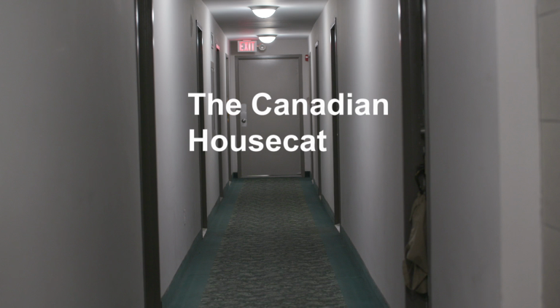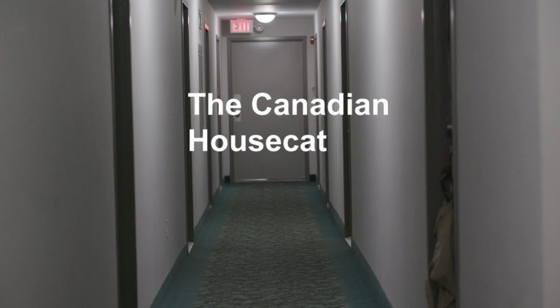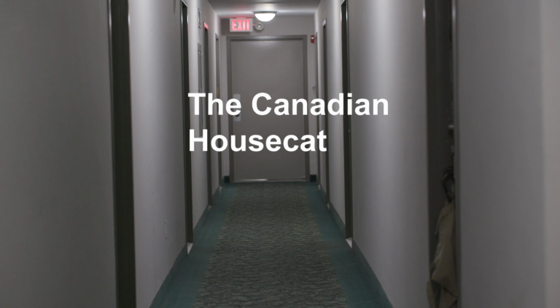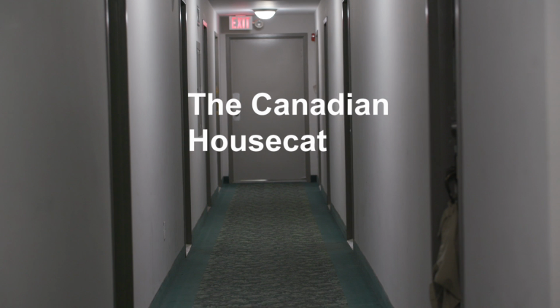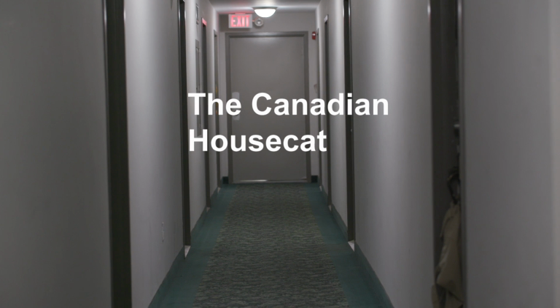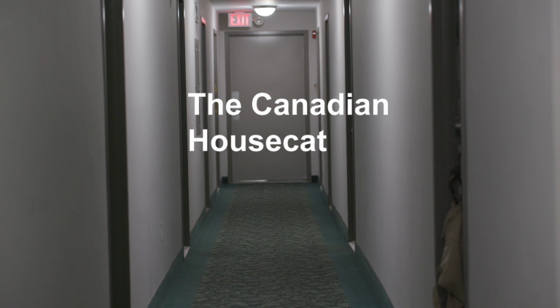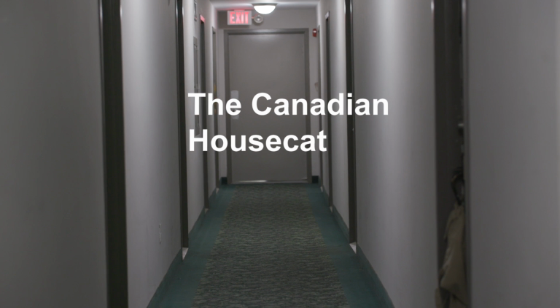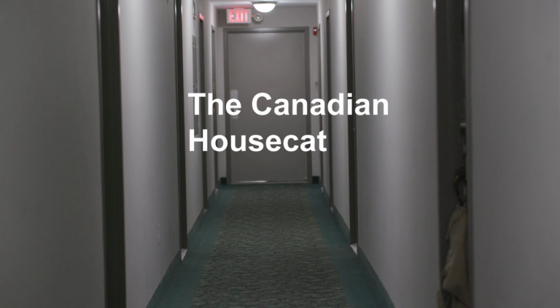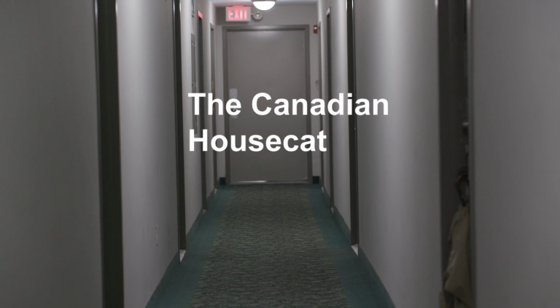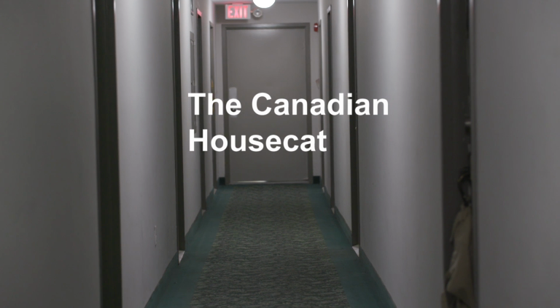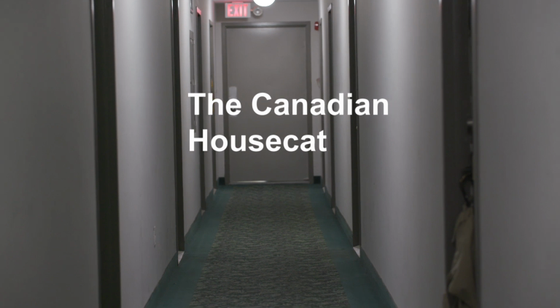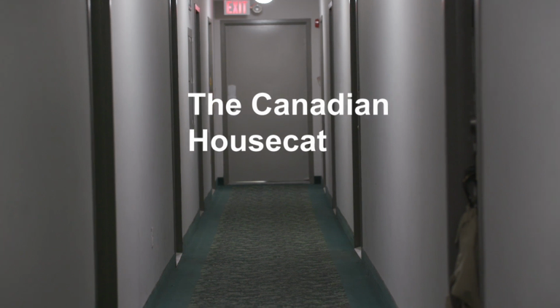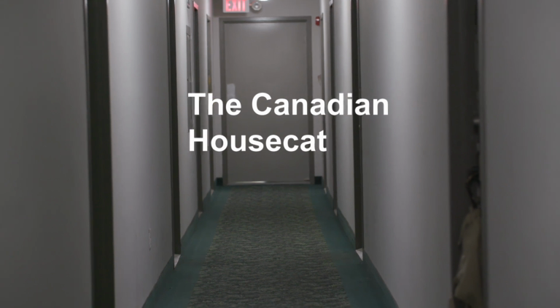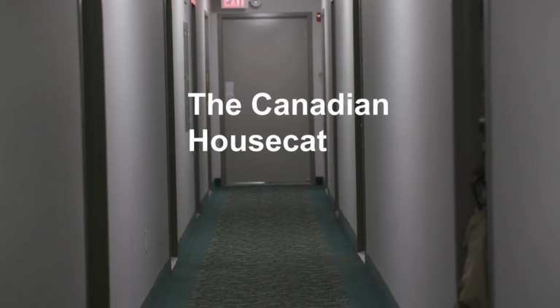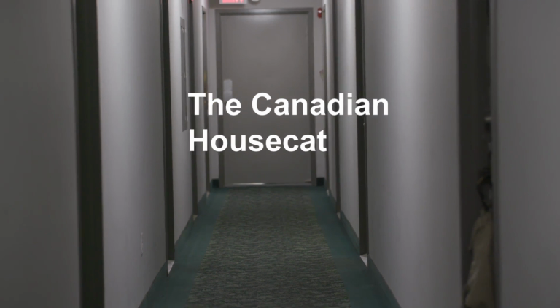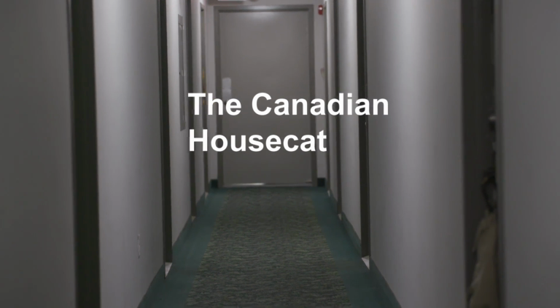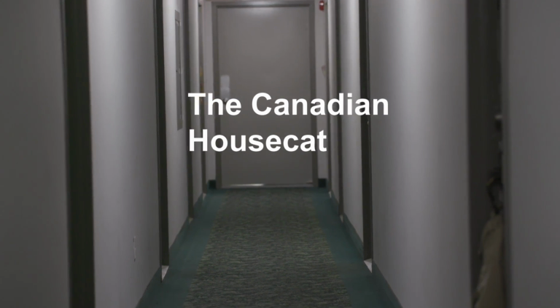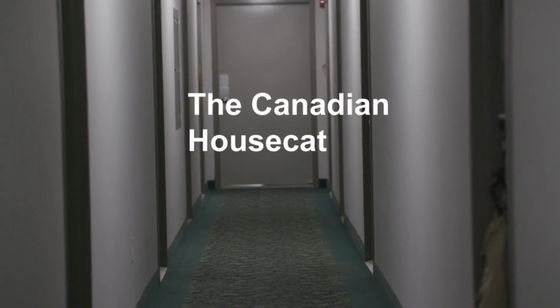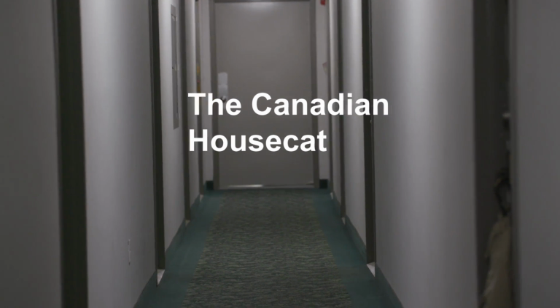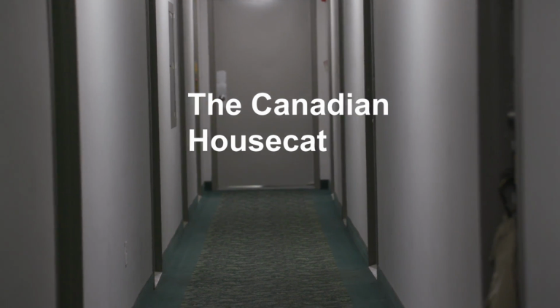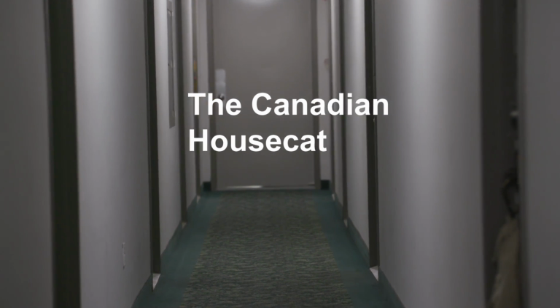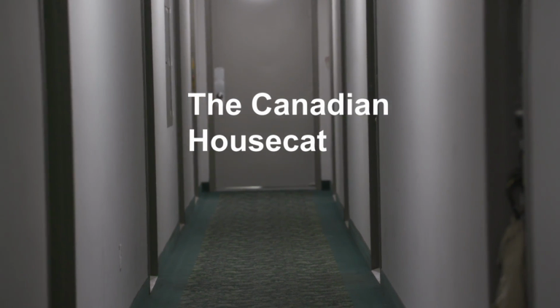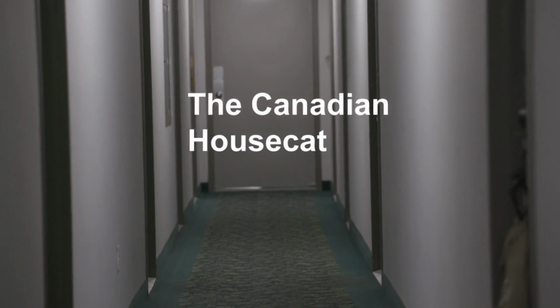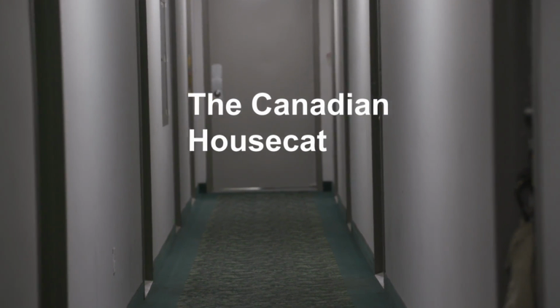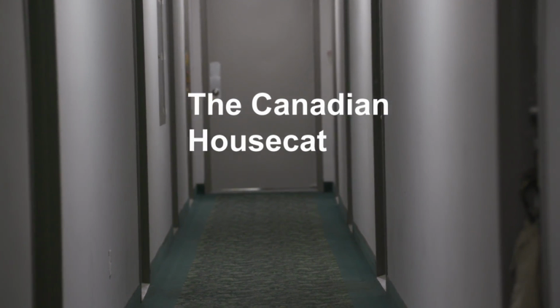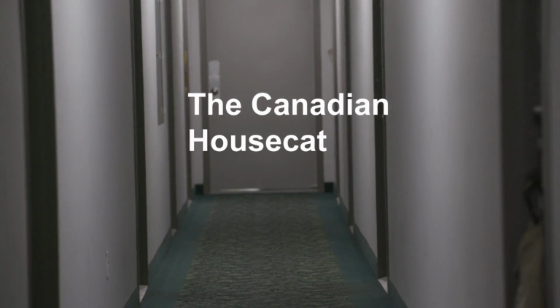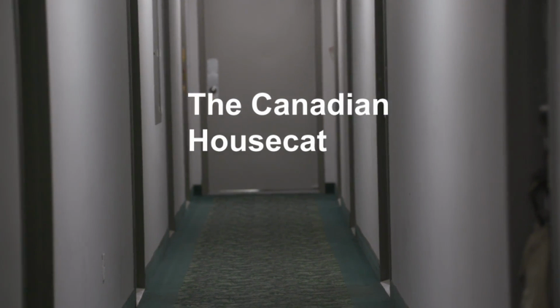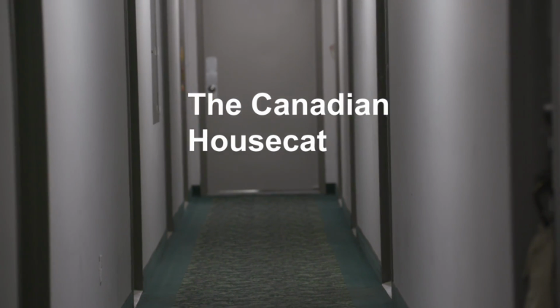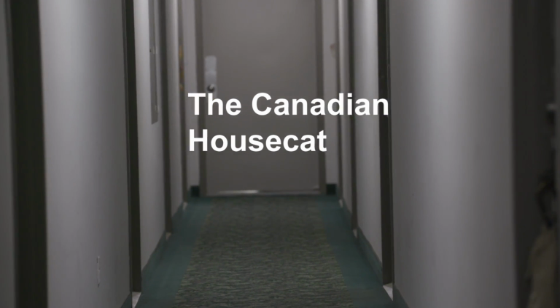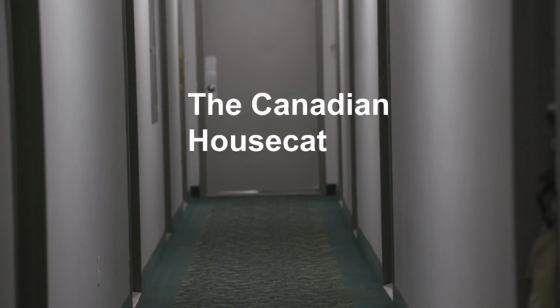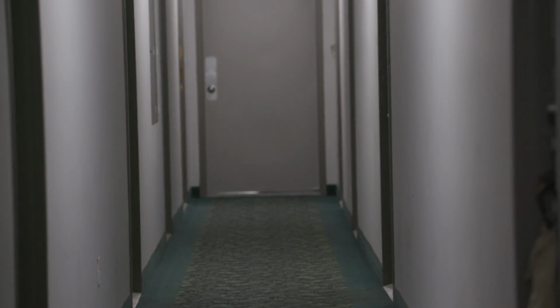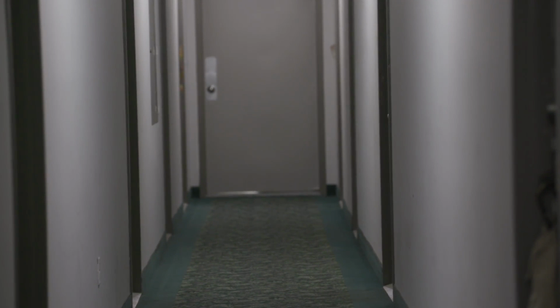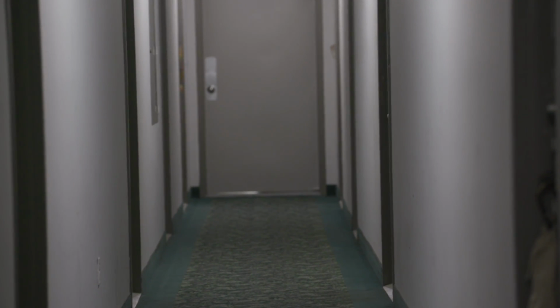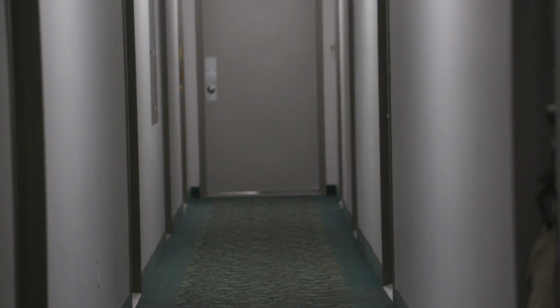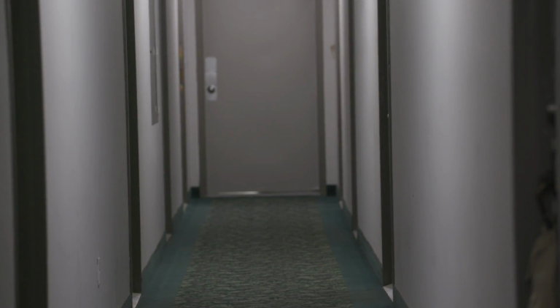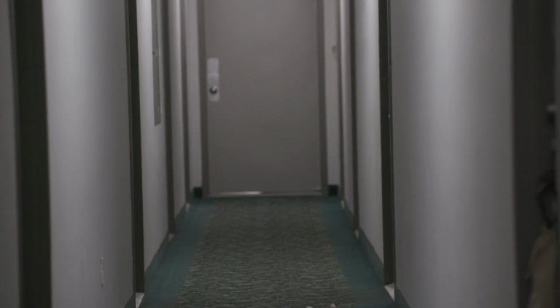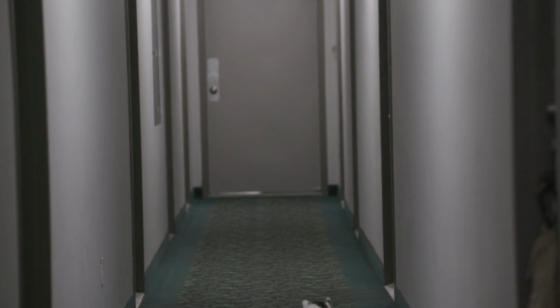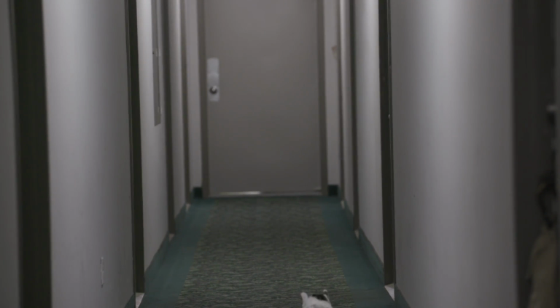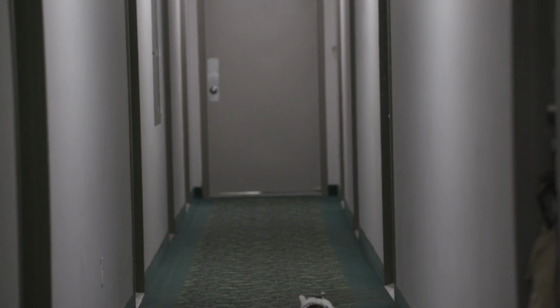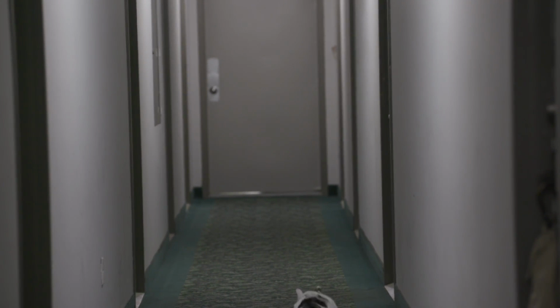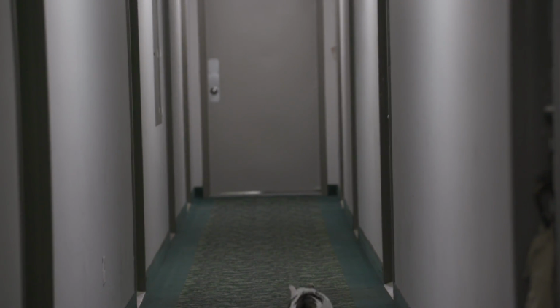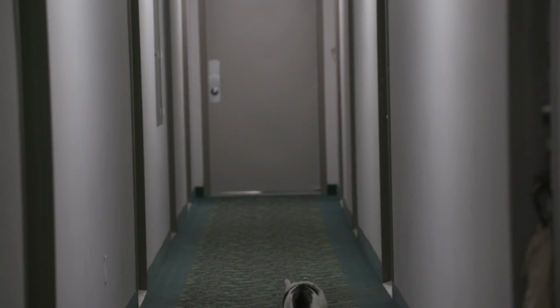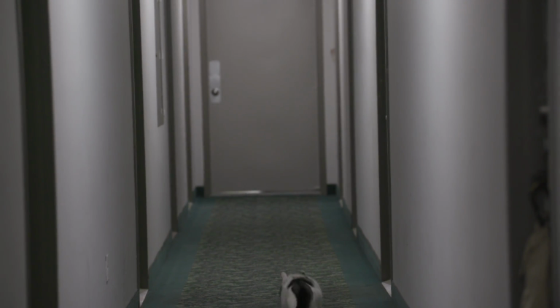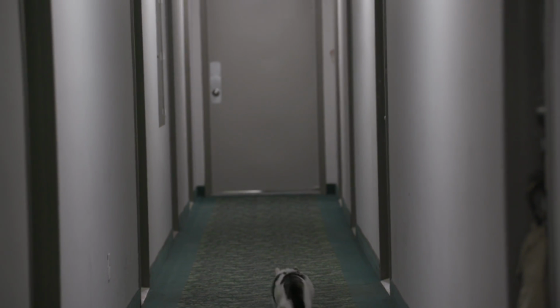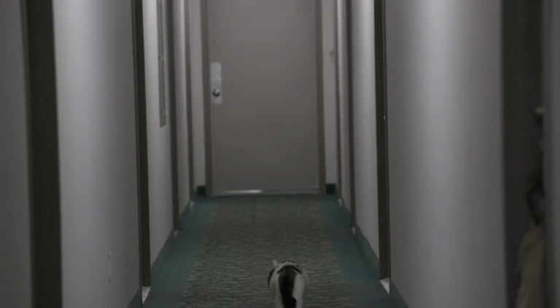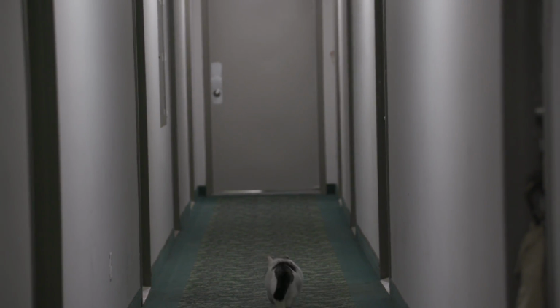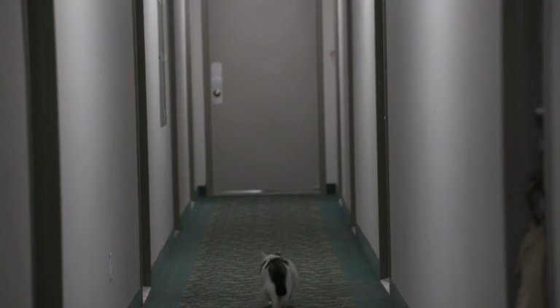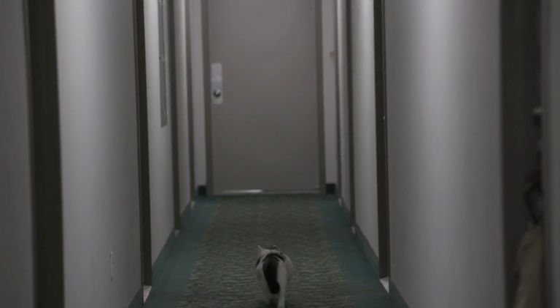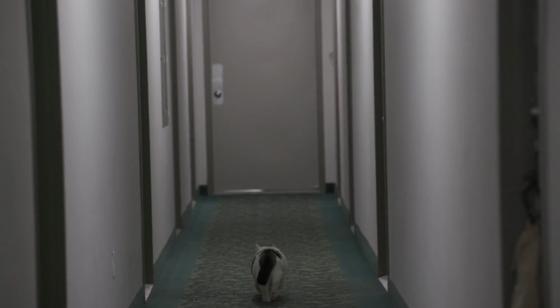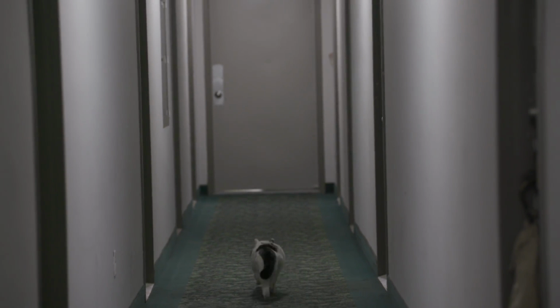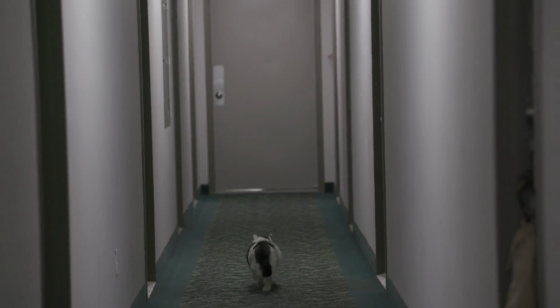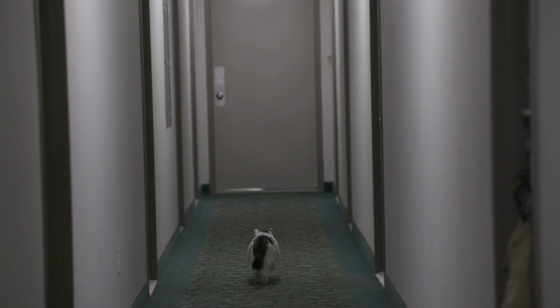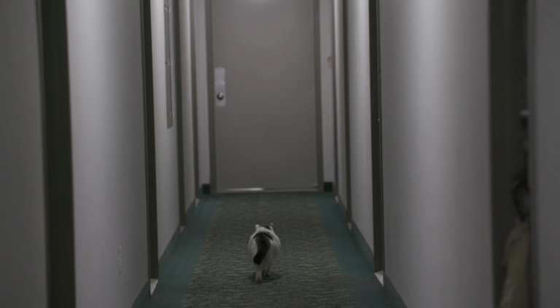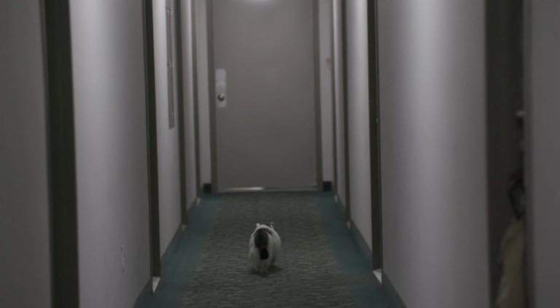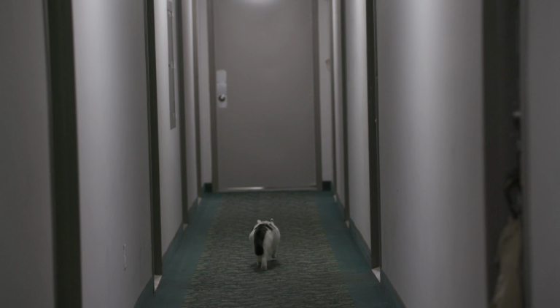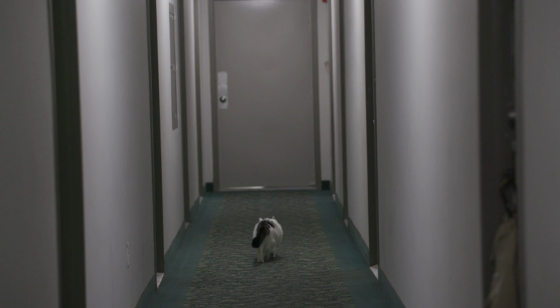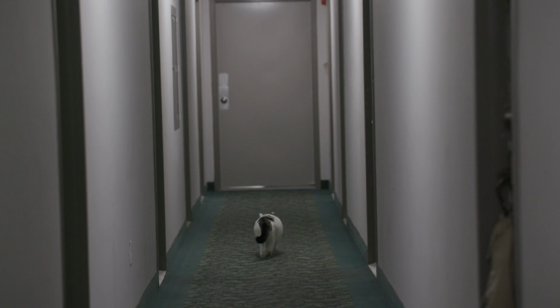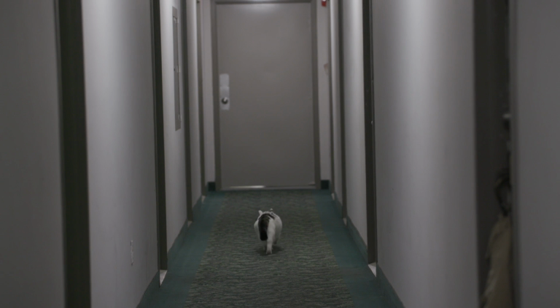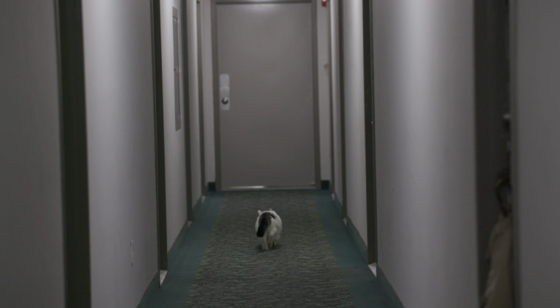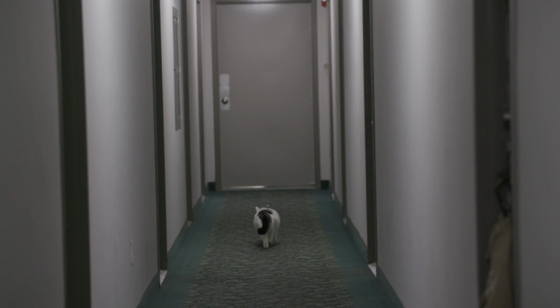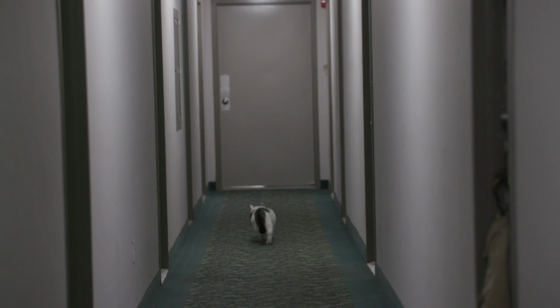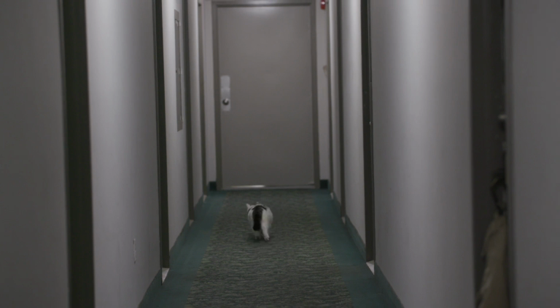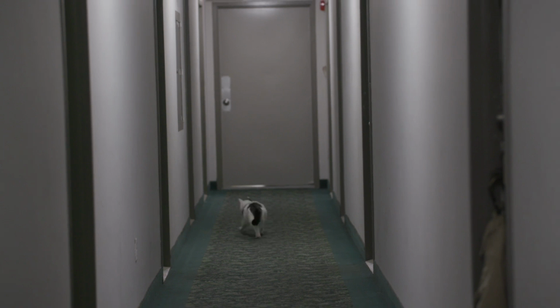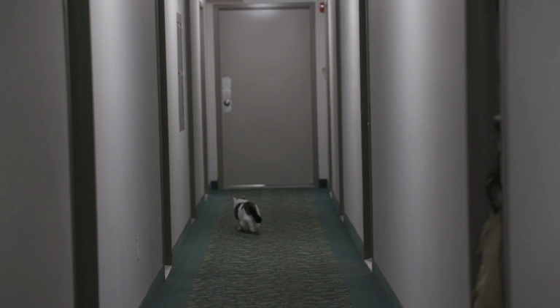This is the Canadian house cat. They can usually be found indoors, but on occasion, they go to work.